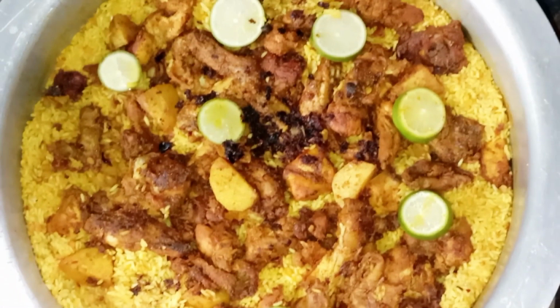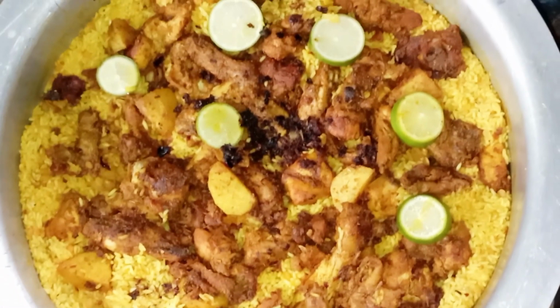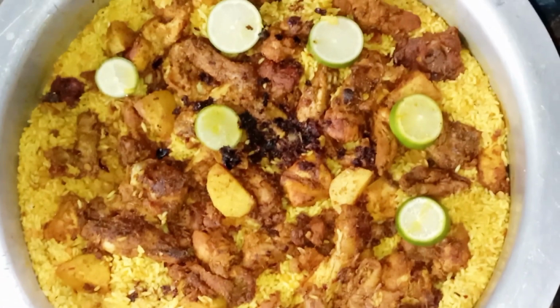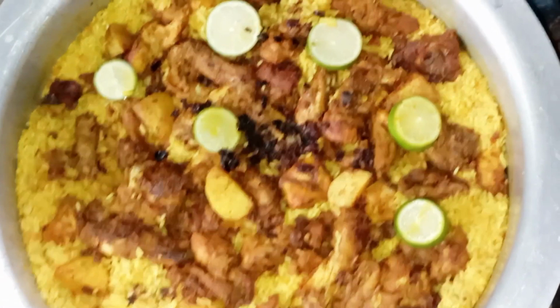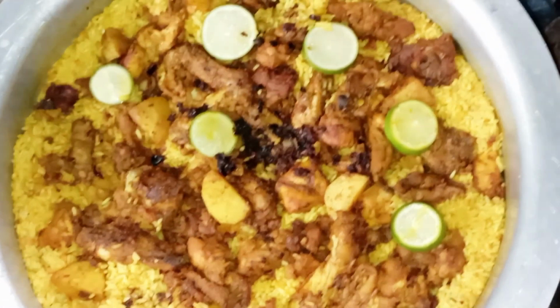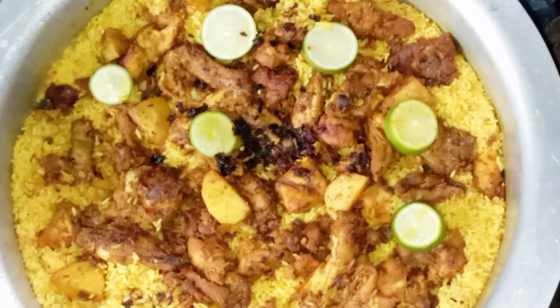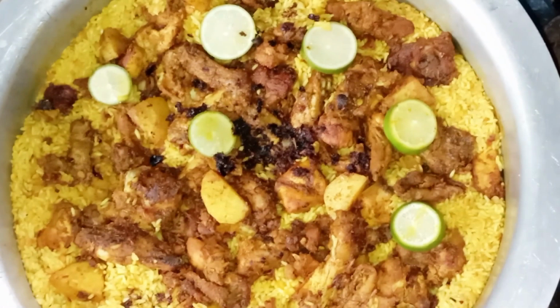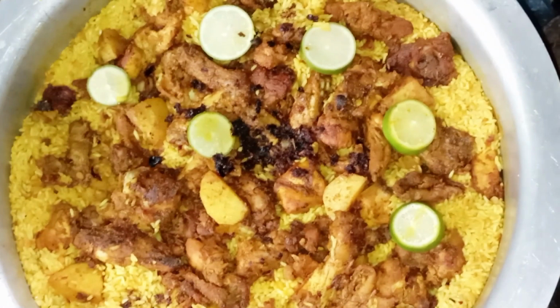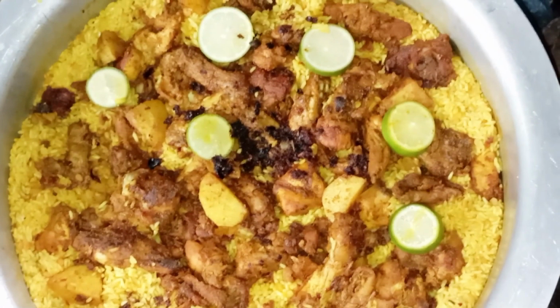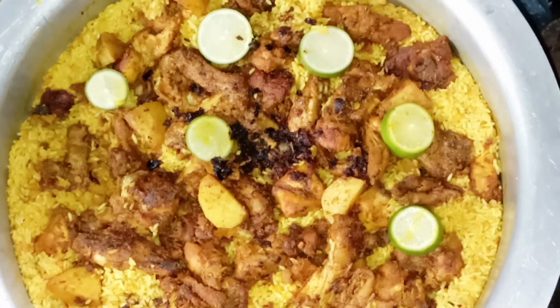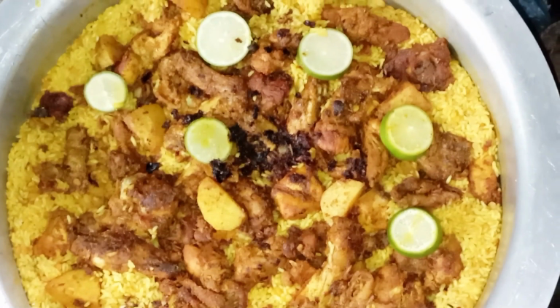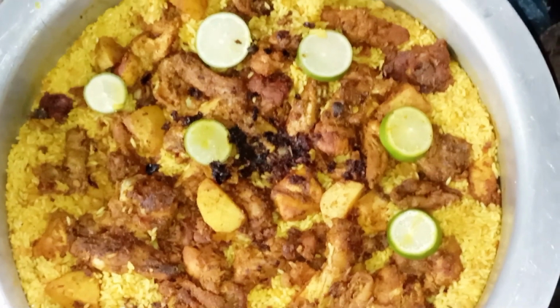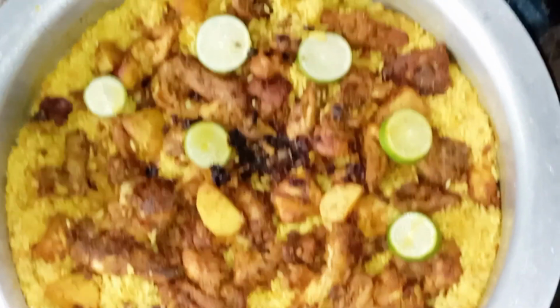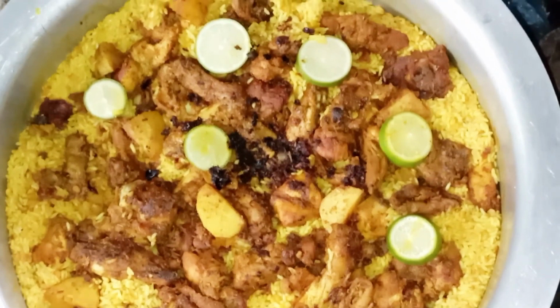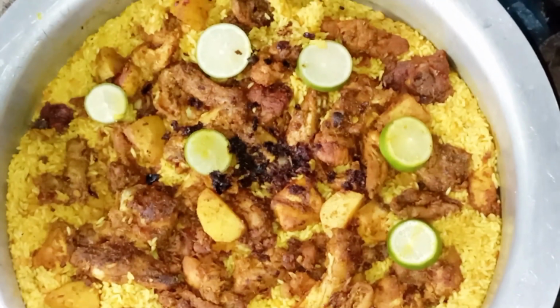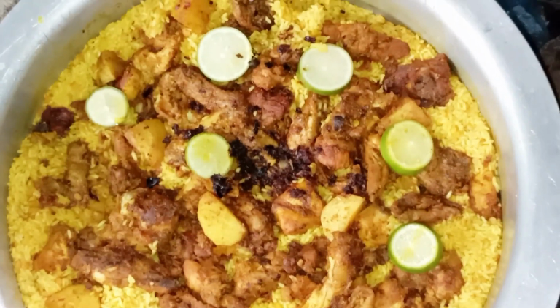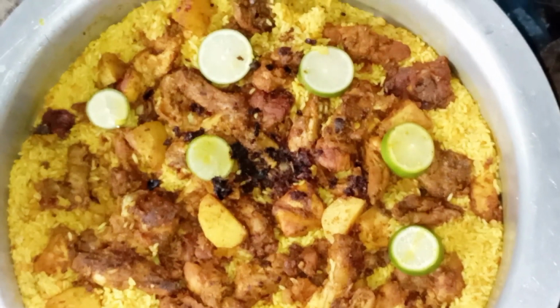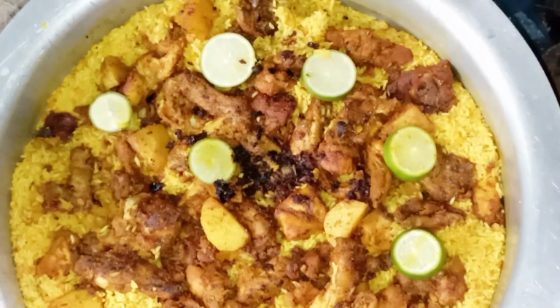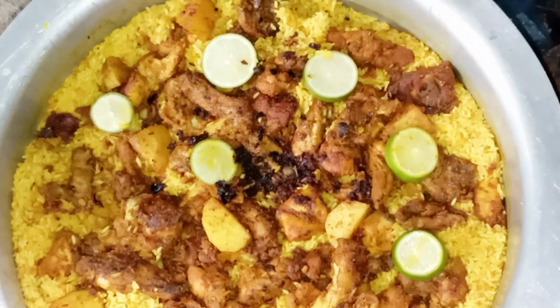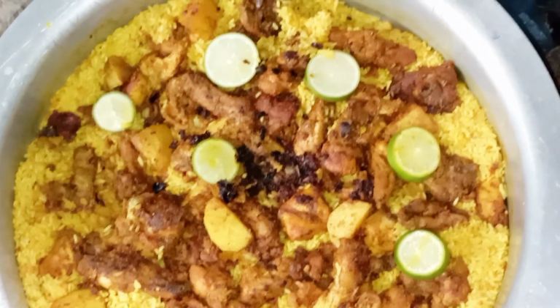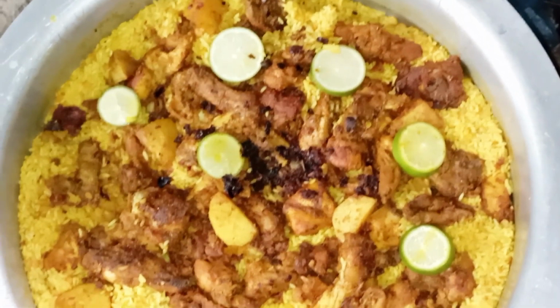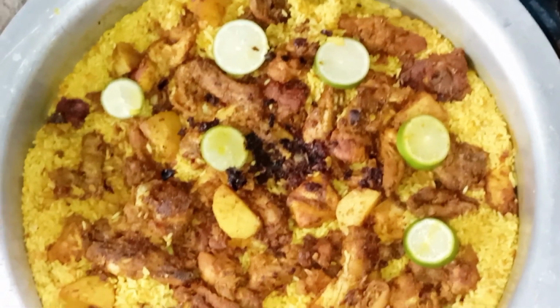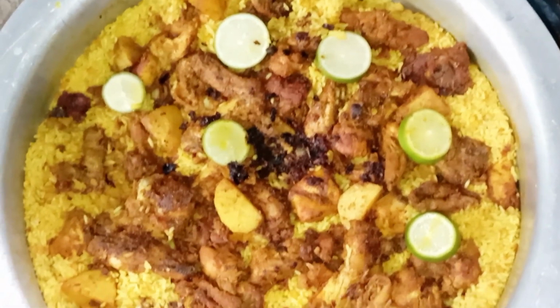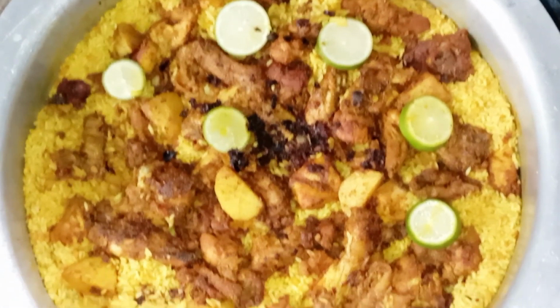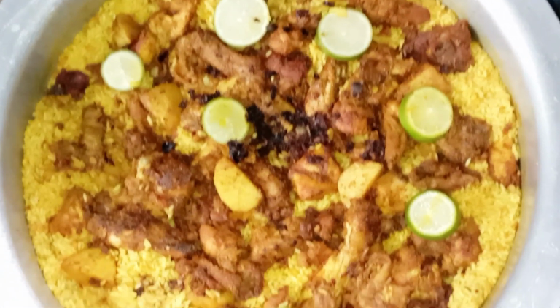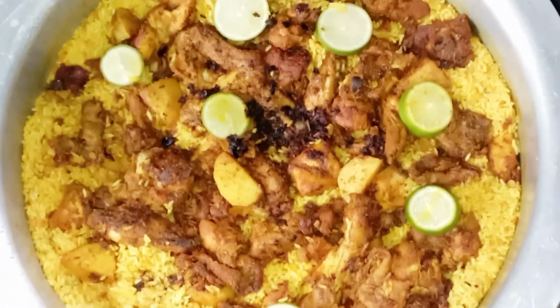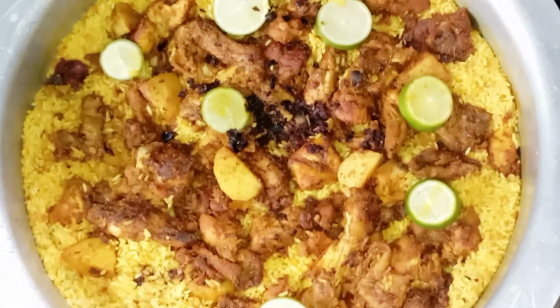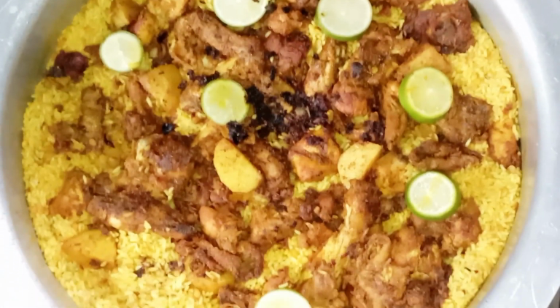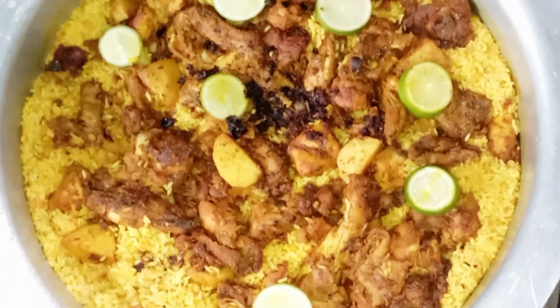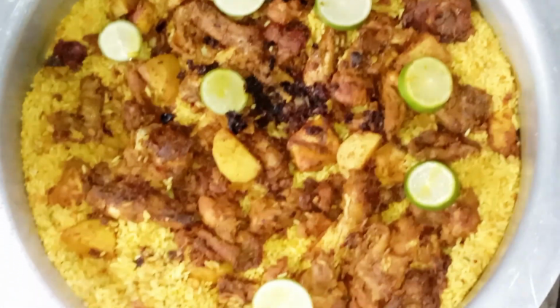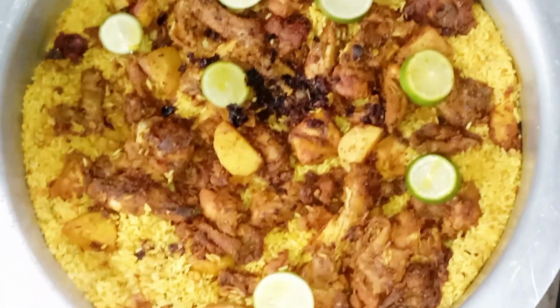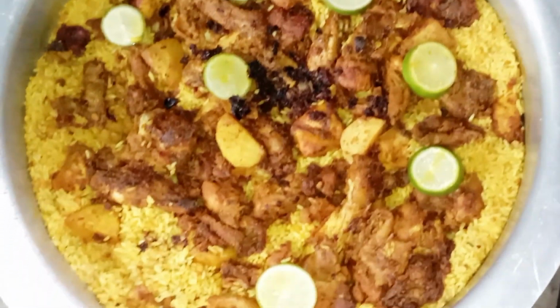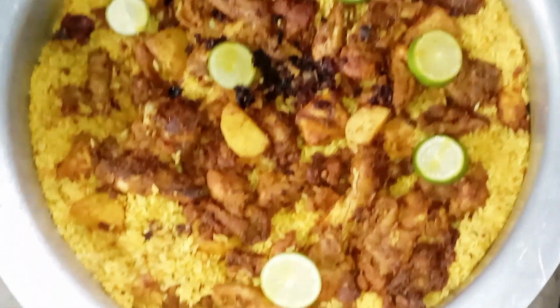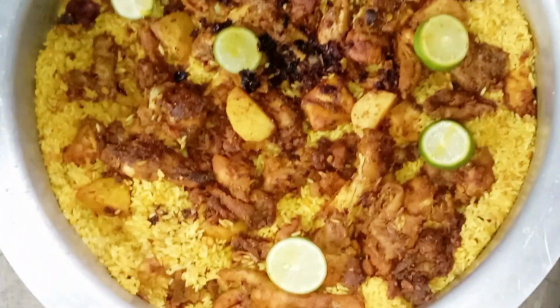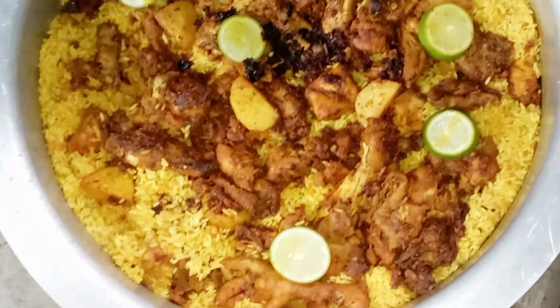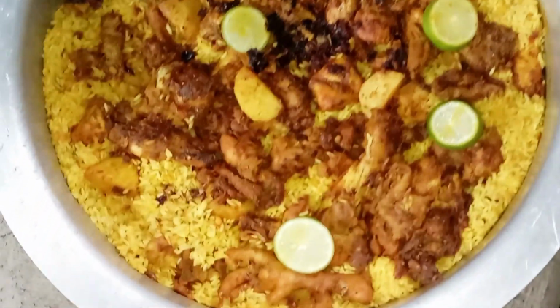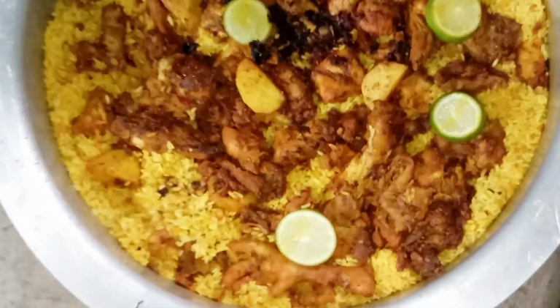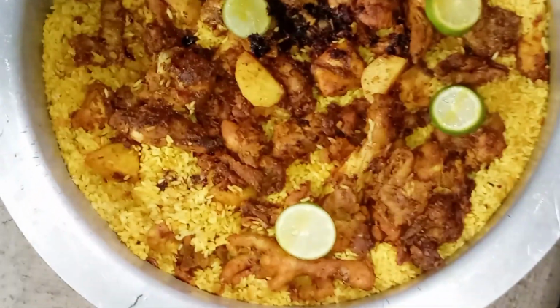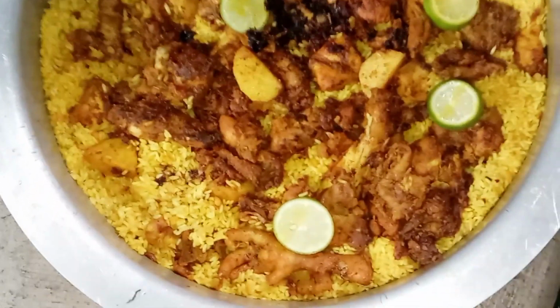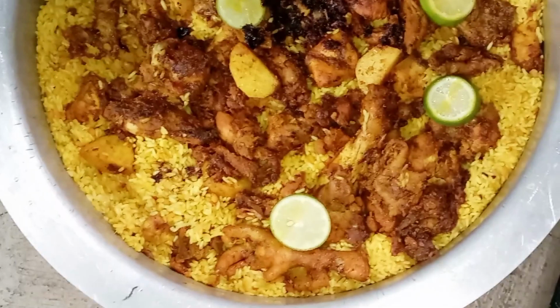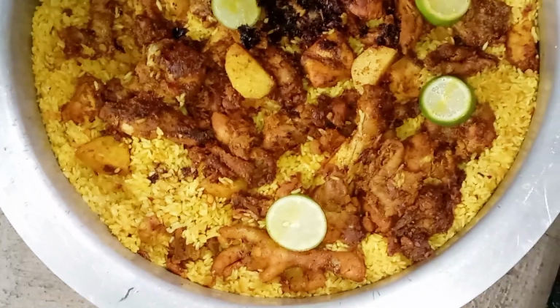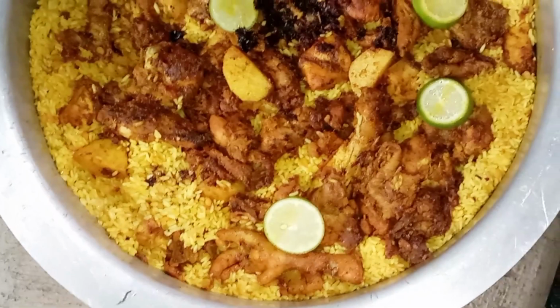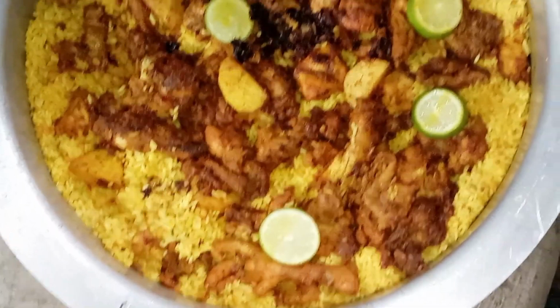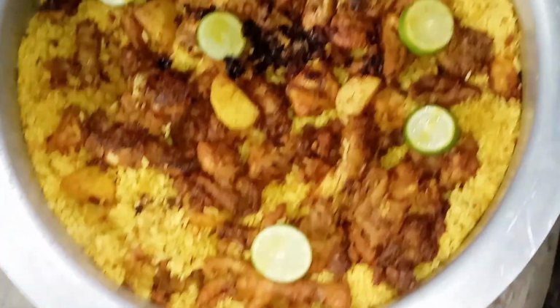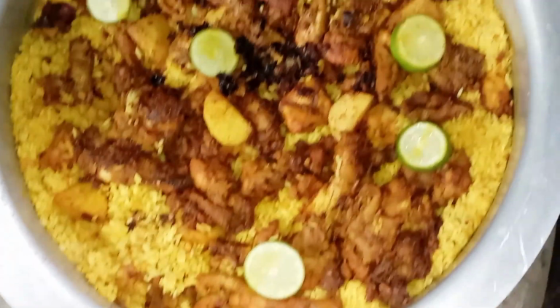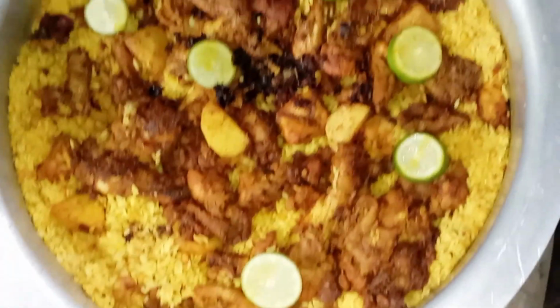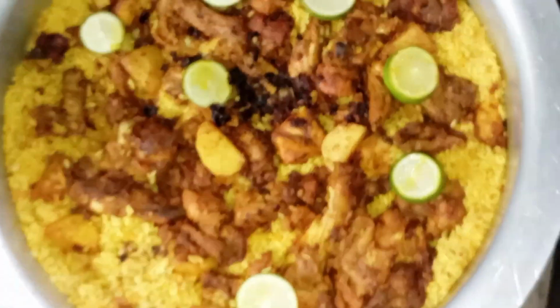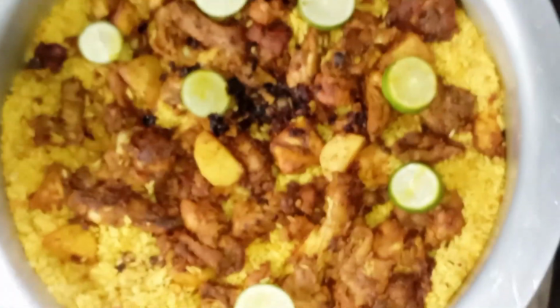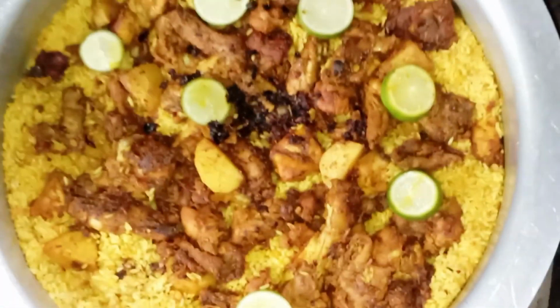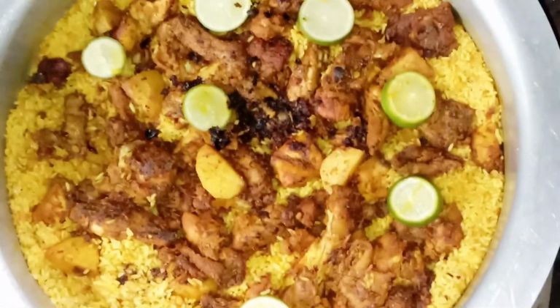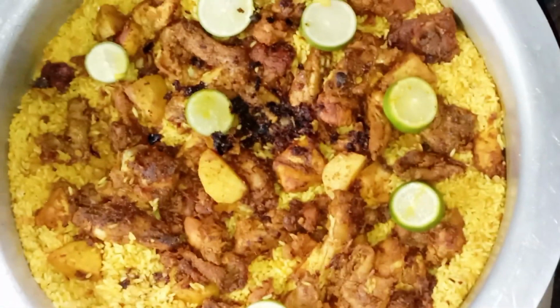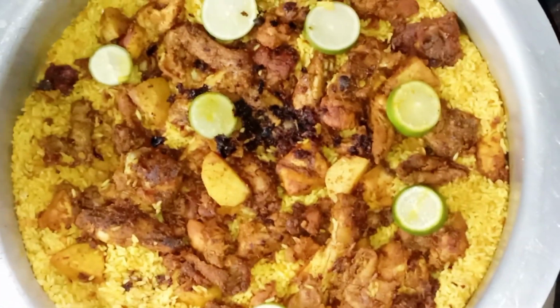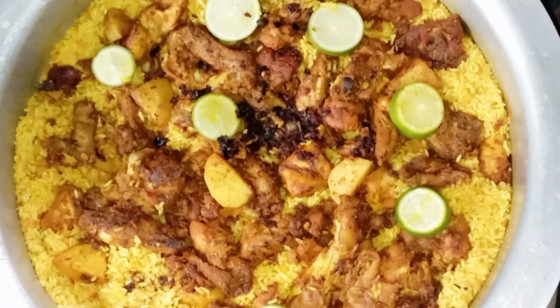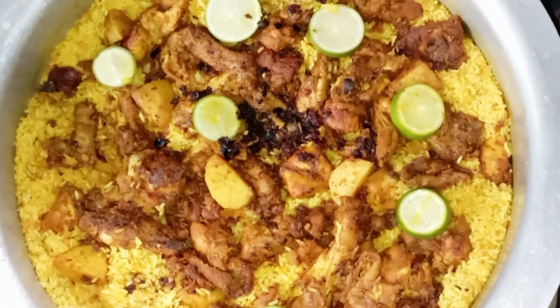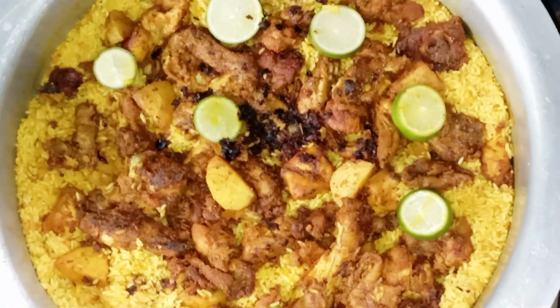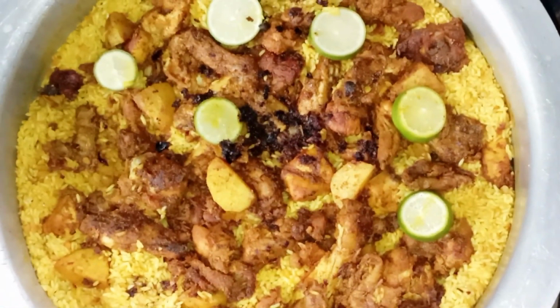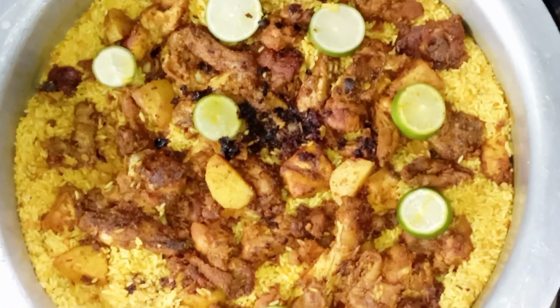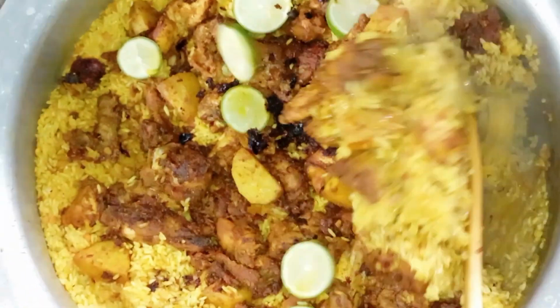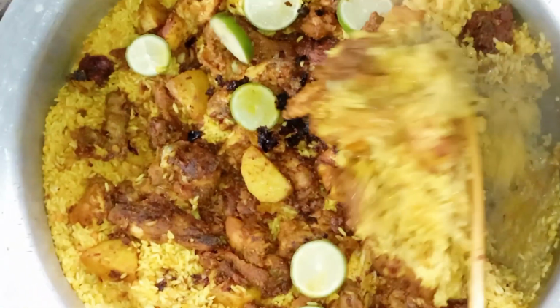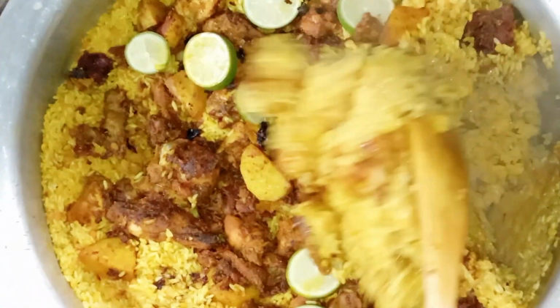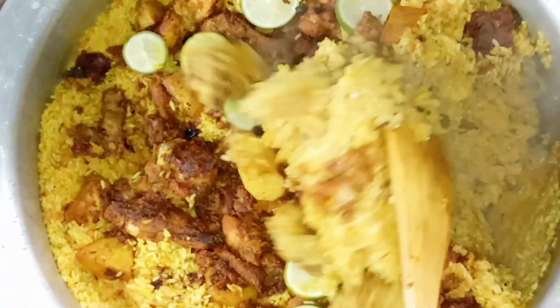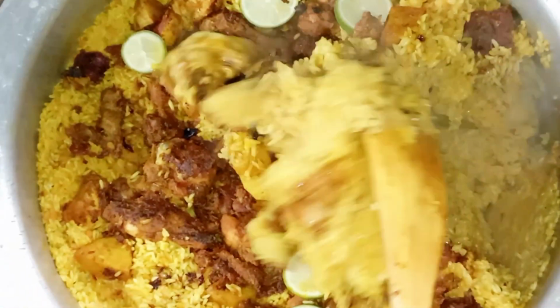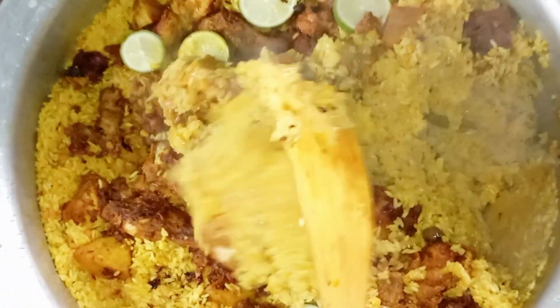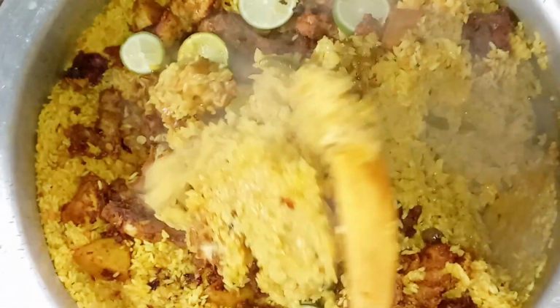Asalaamu alaikum. Sharmu kitchen hasan blog theke aapne dekhe janaishagopa. Aaskiji aami recipe ti dhakha bho, sheti hodh chhe.